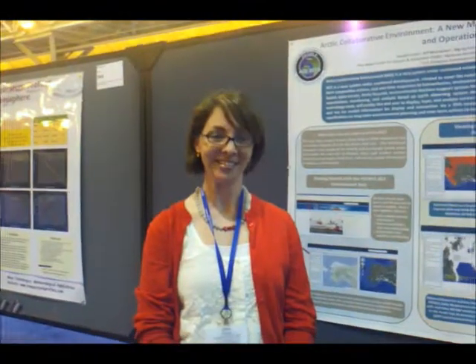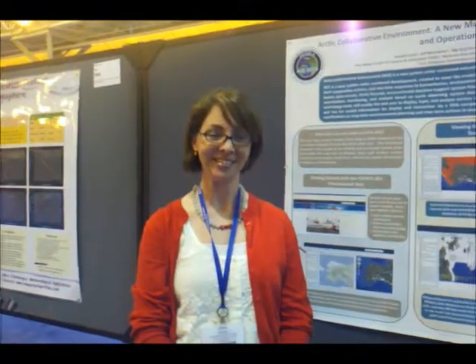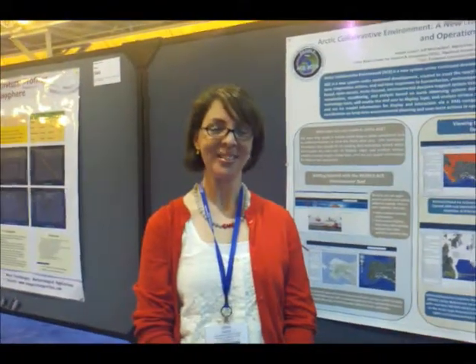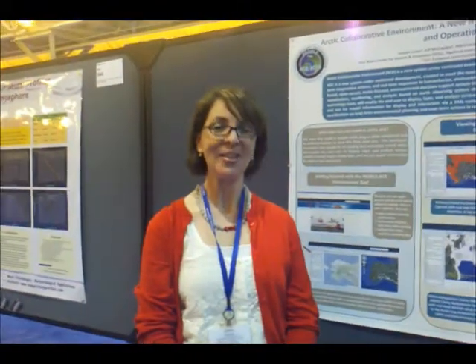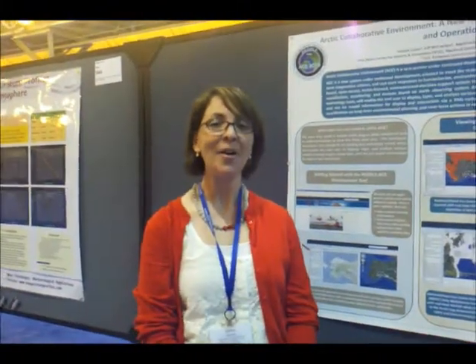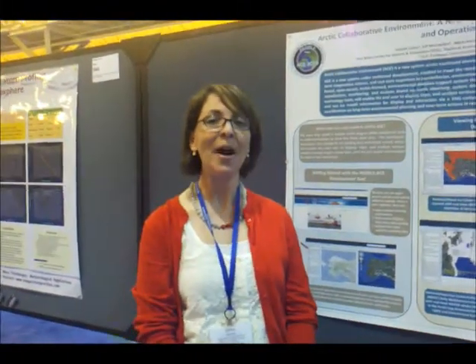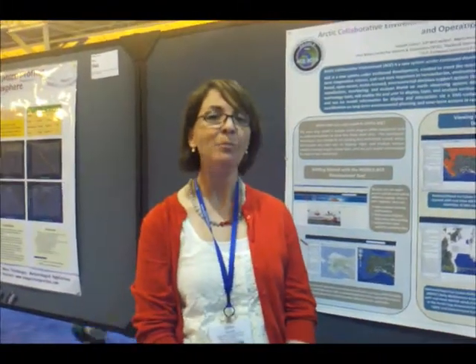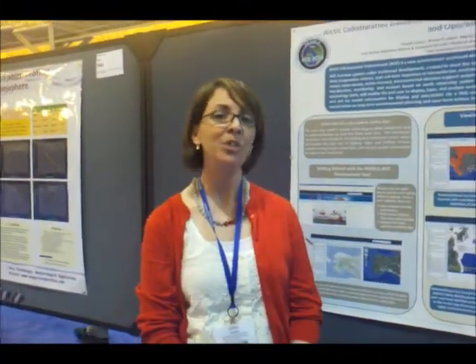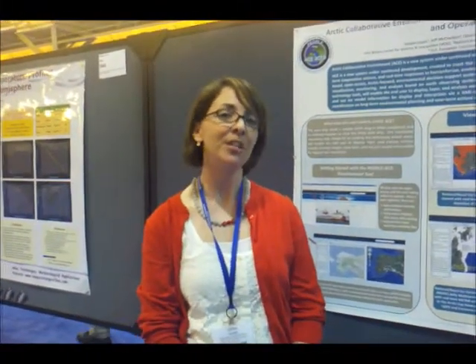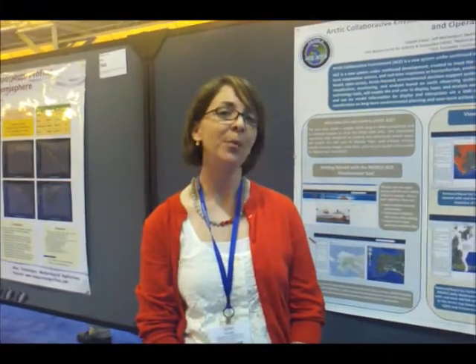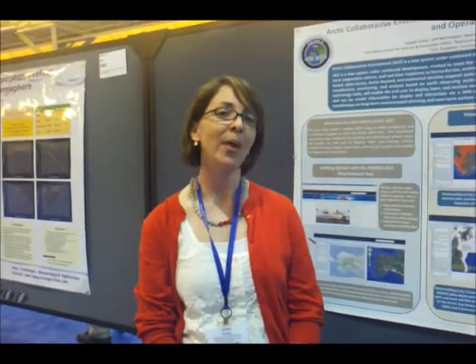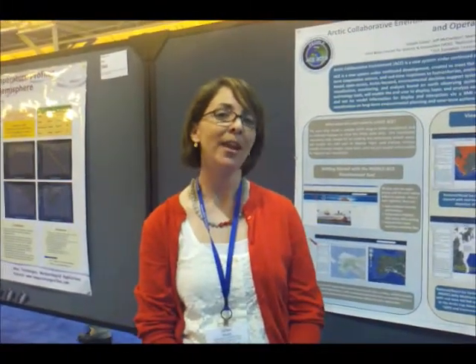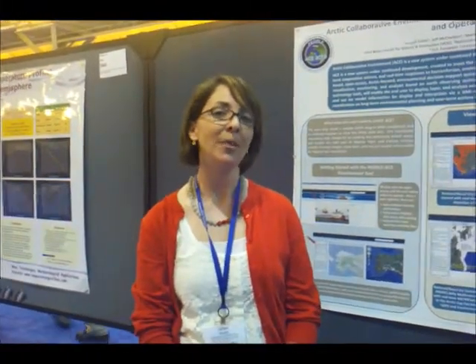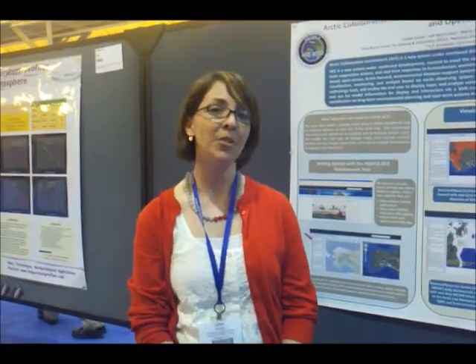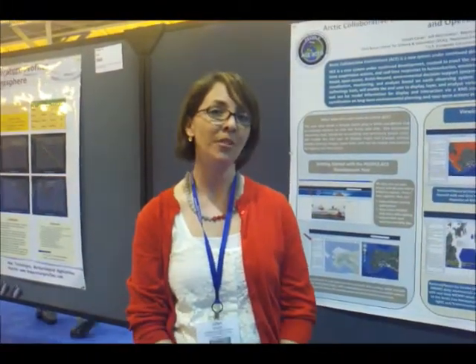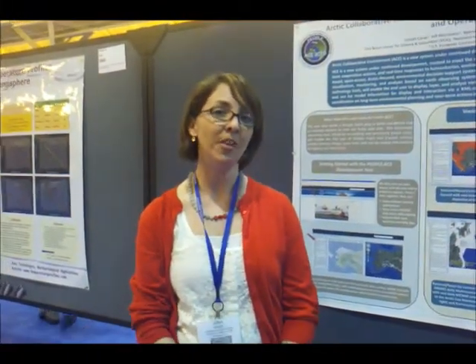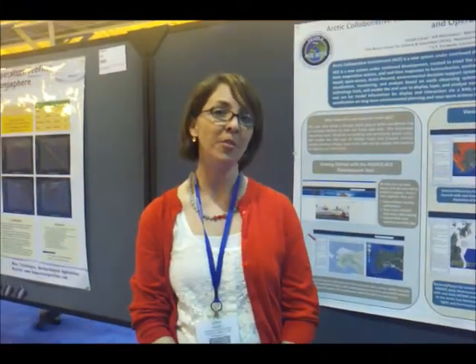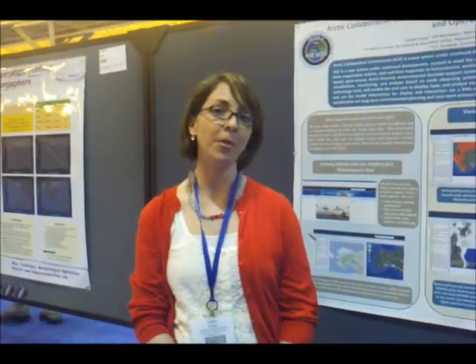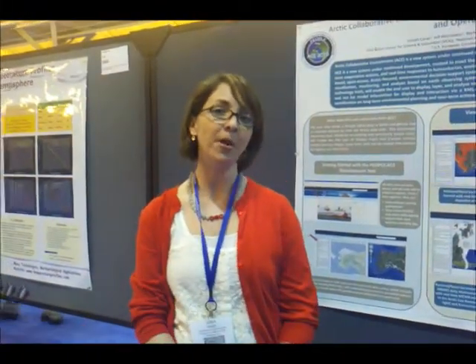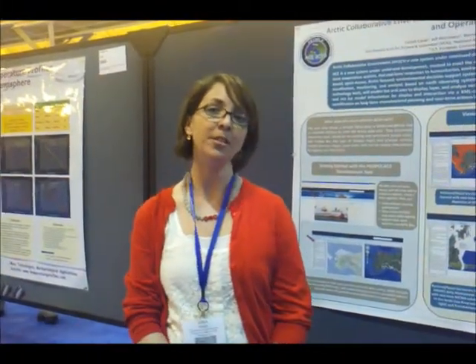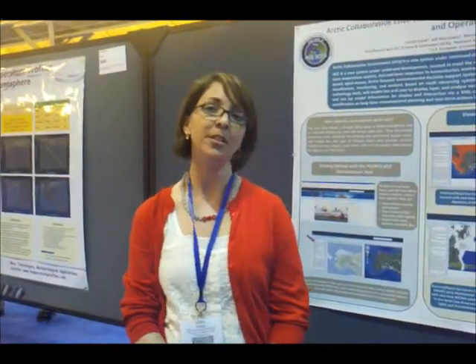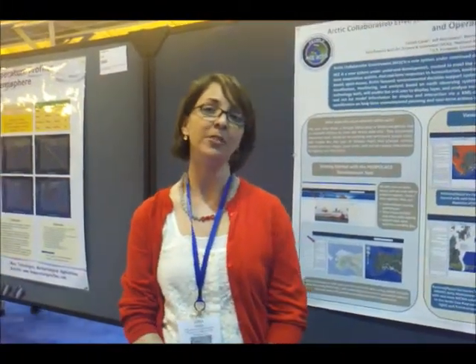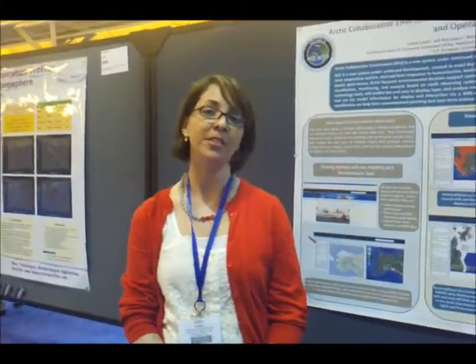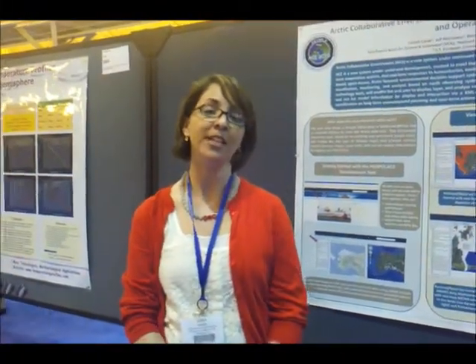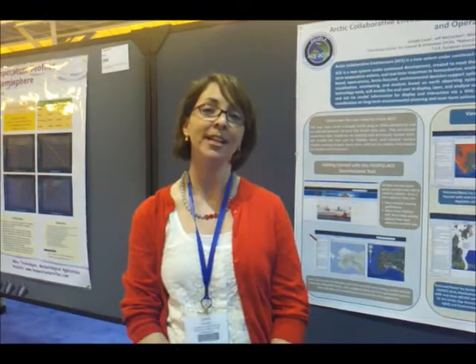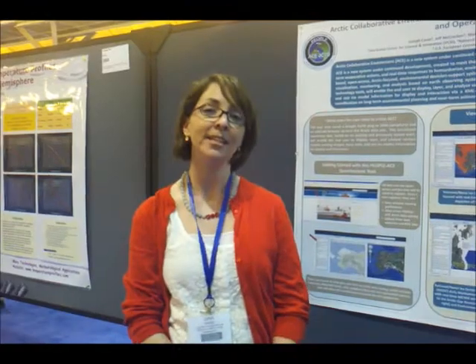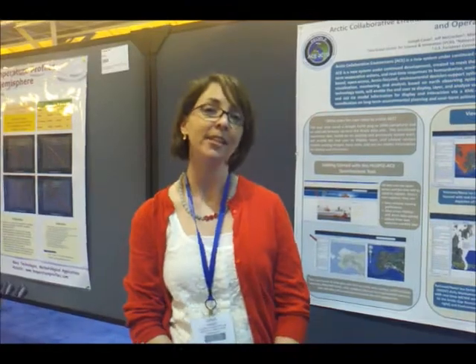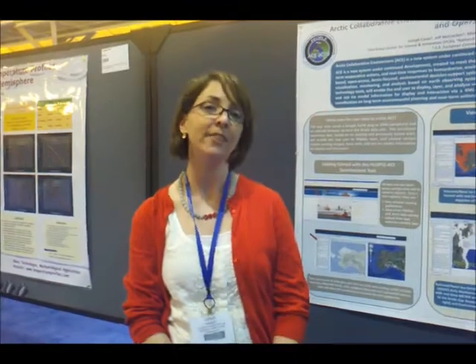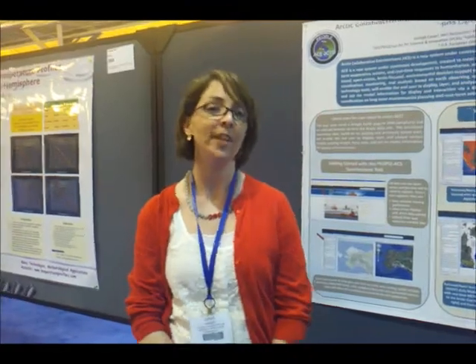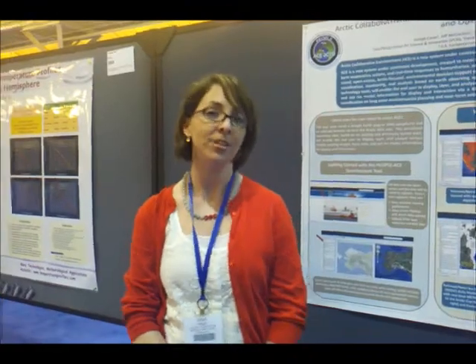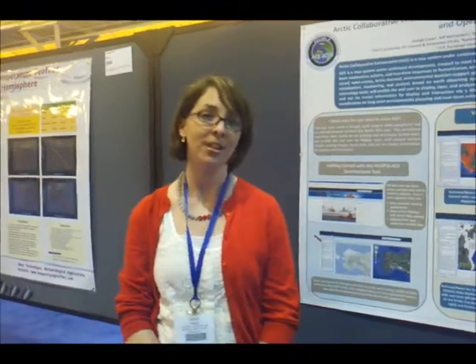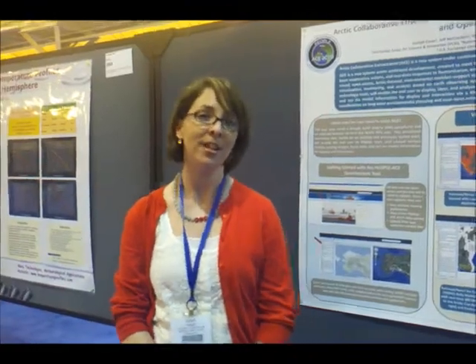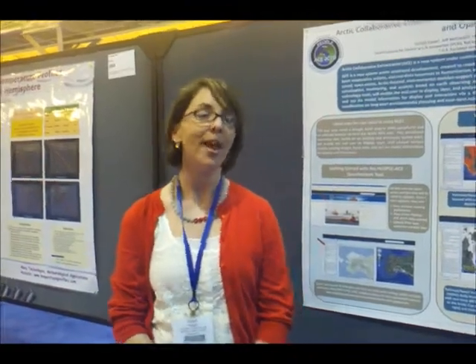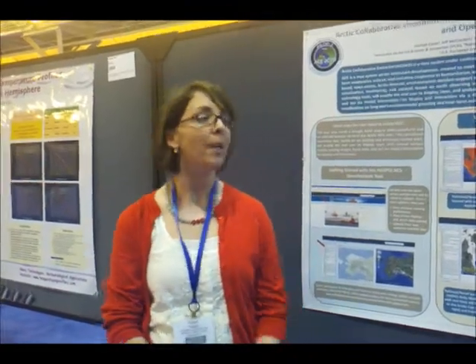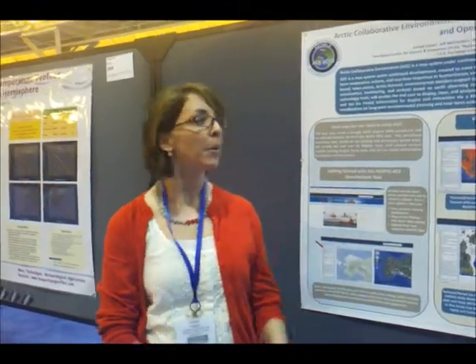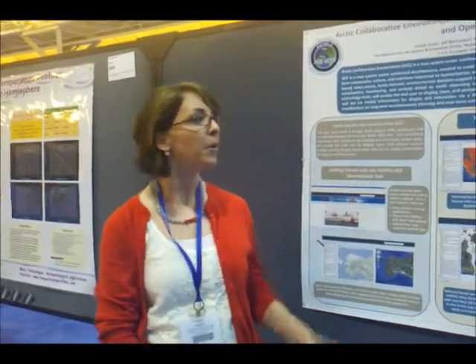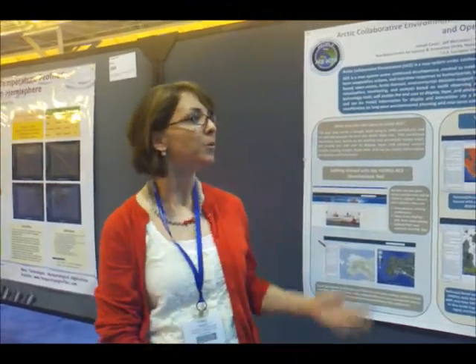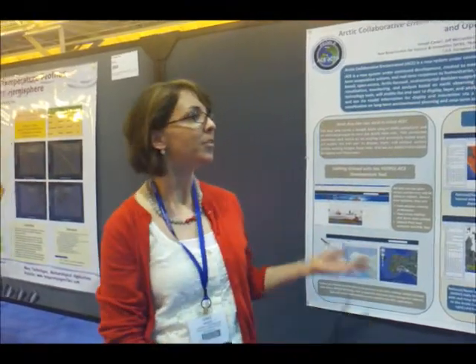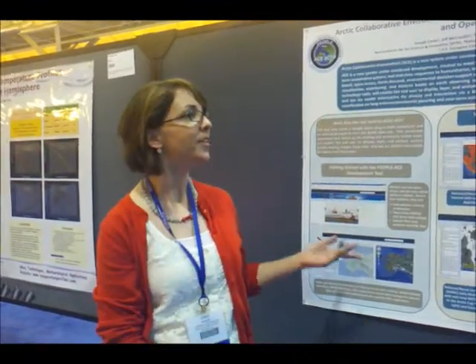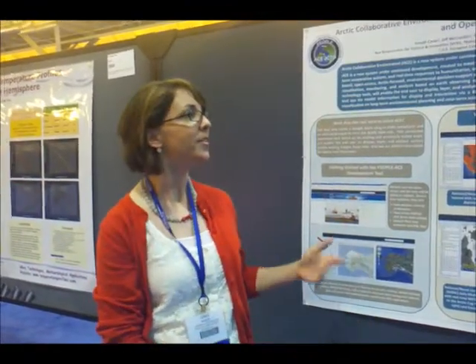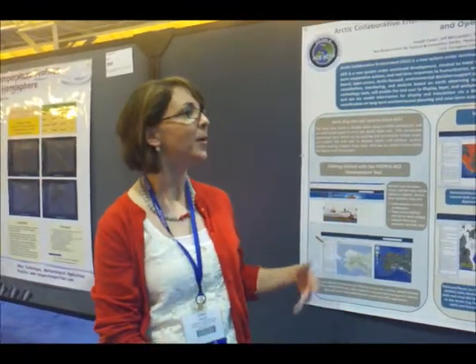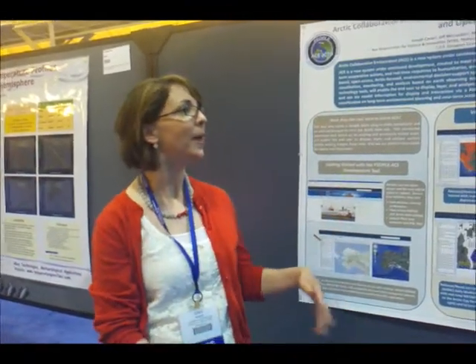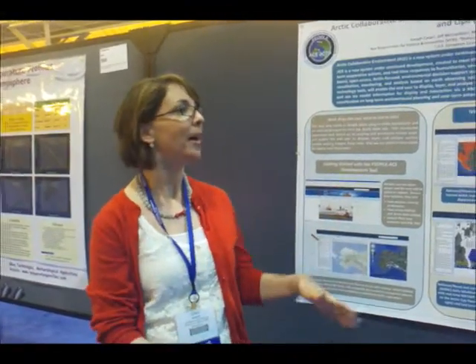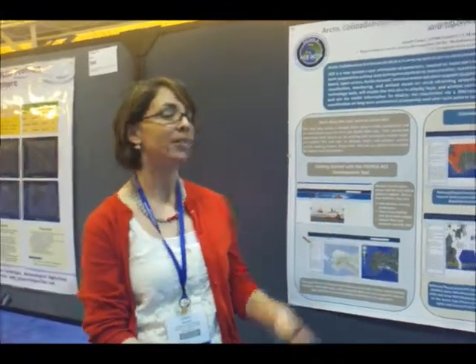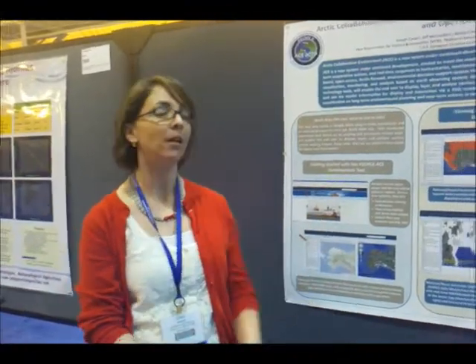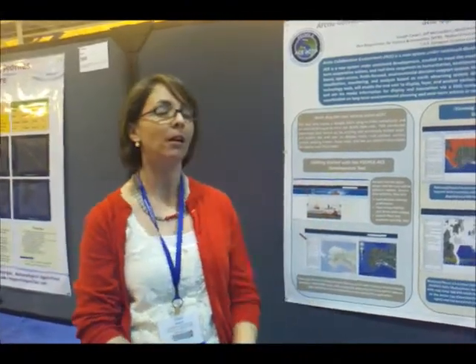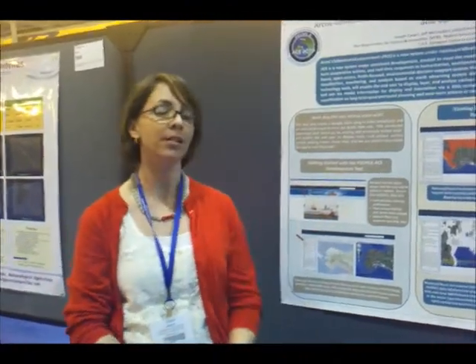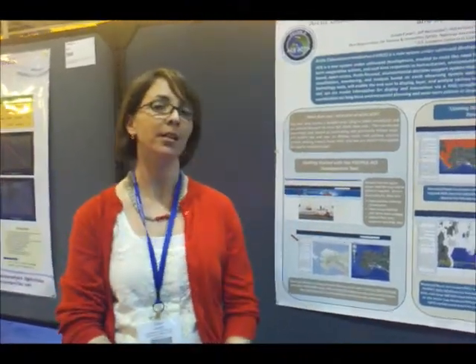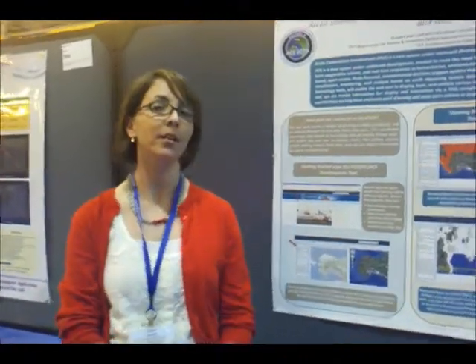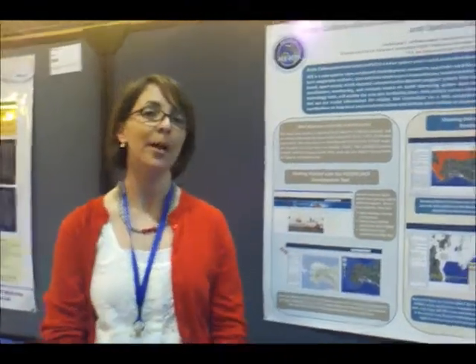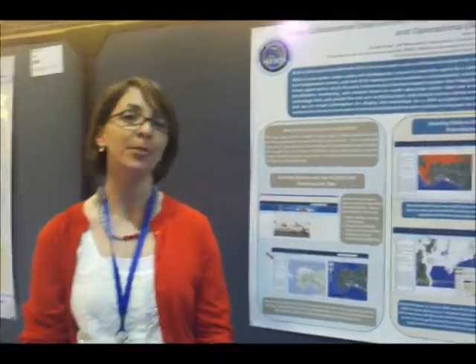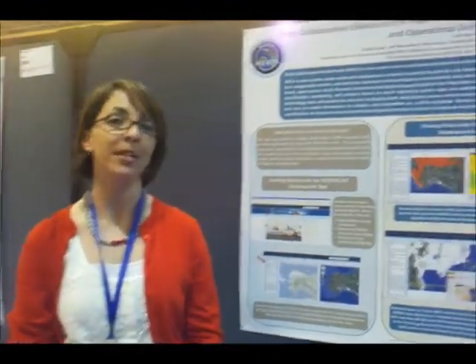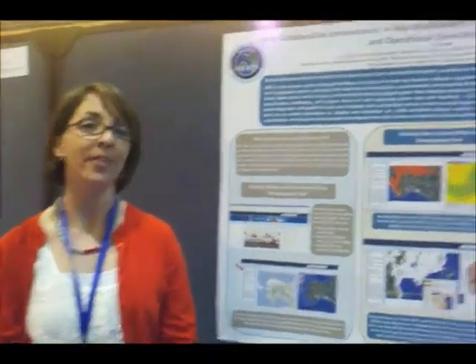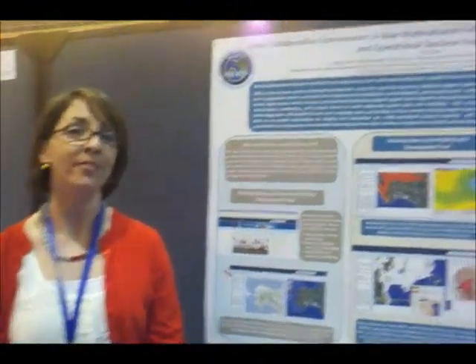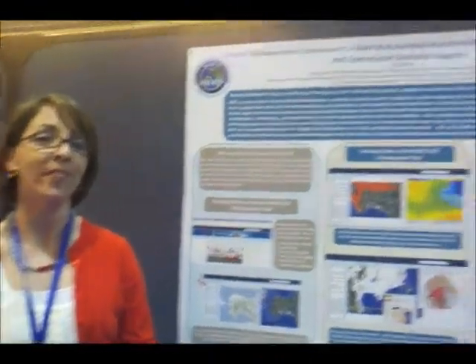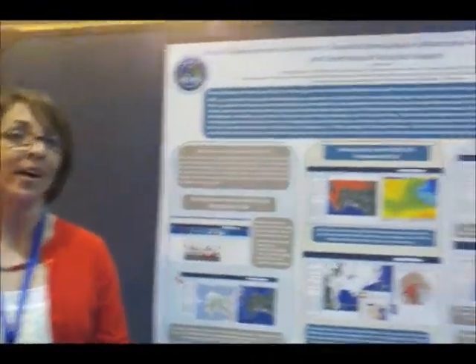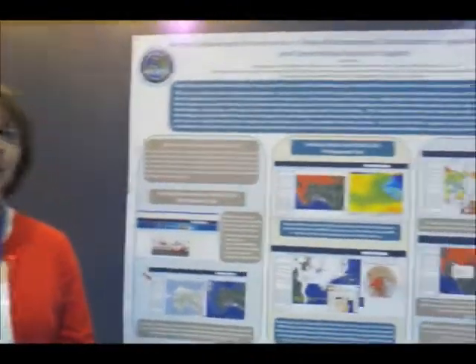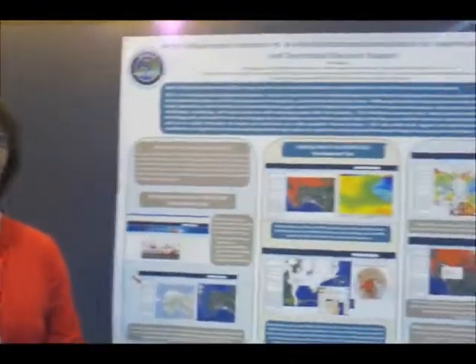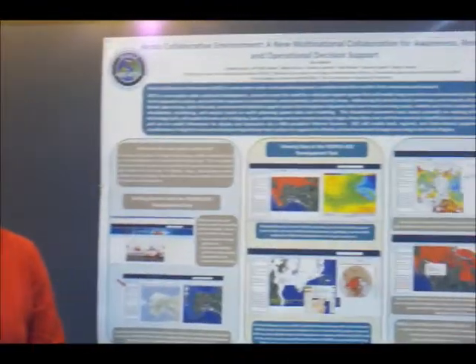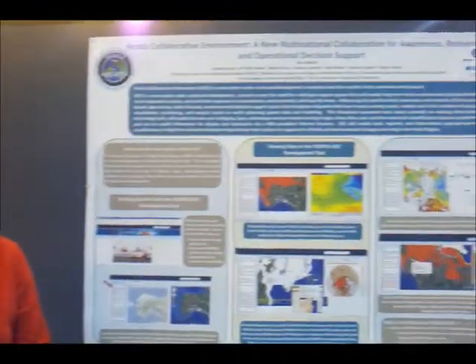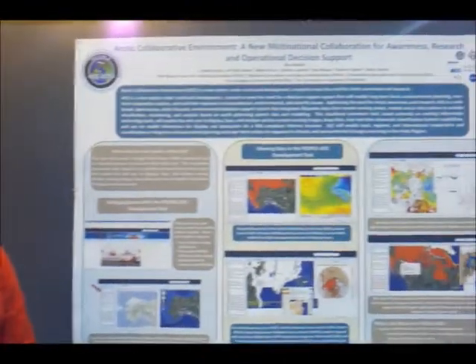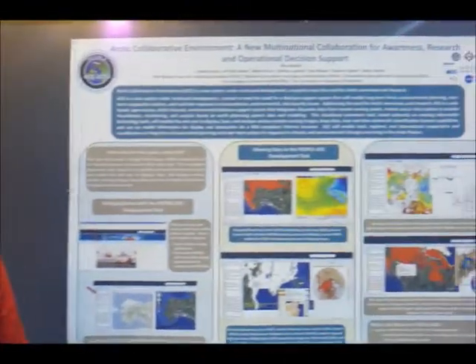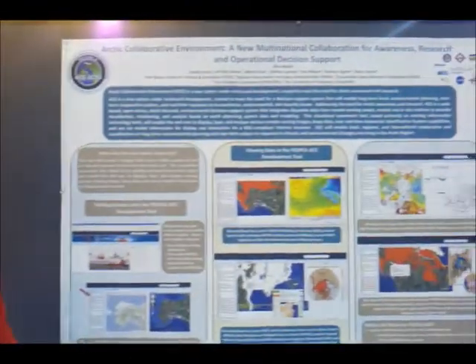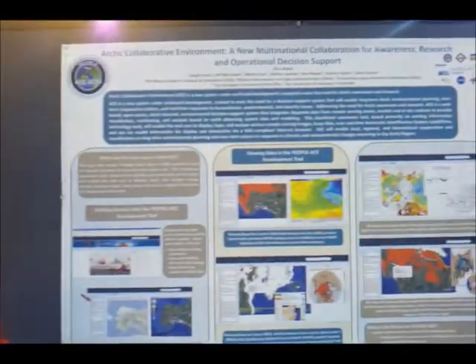Hello, I'm Gina Wayne, I'm with the Von Von Center for Science and Innovation, and my poster is about the Arctic Collaborative Environment tool.